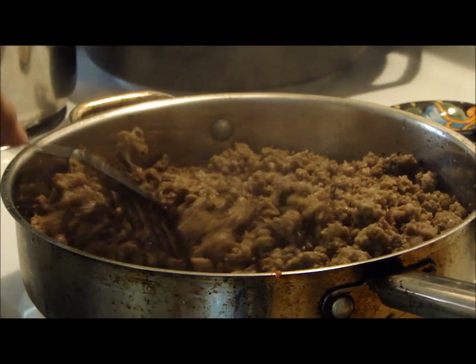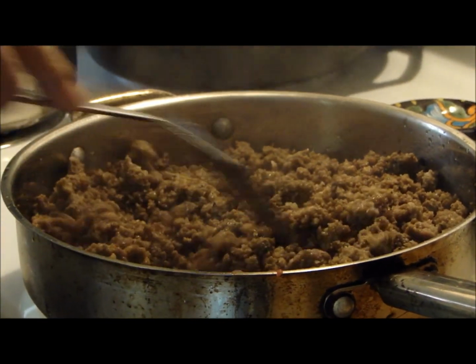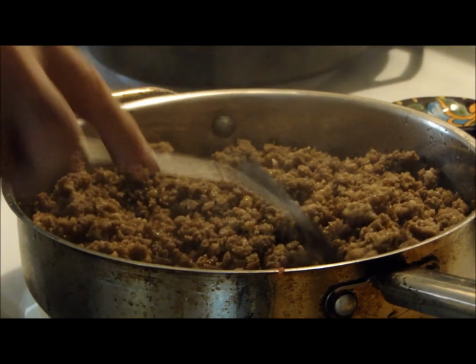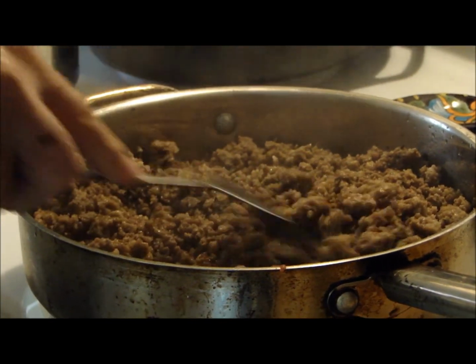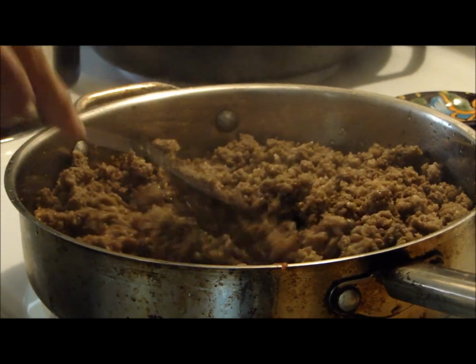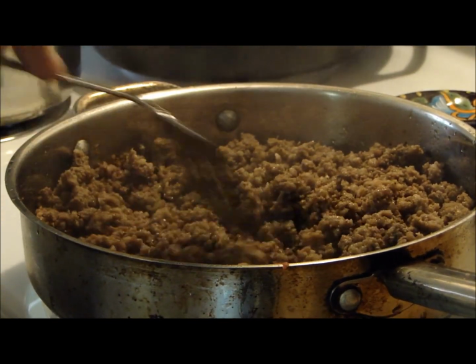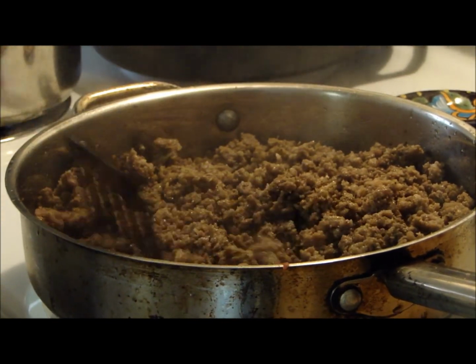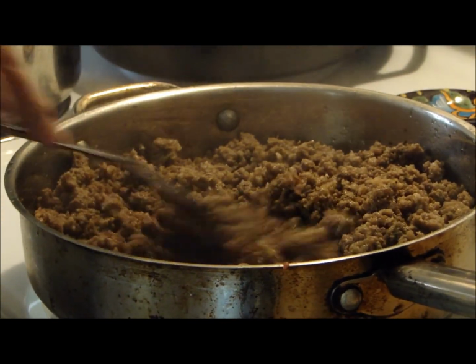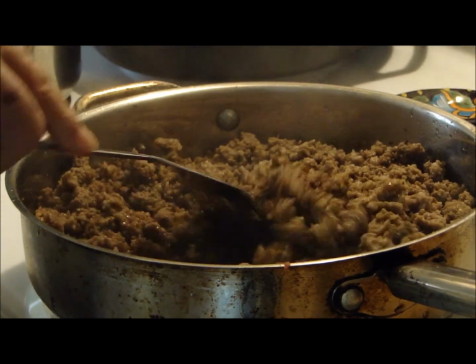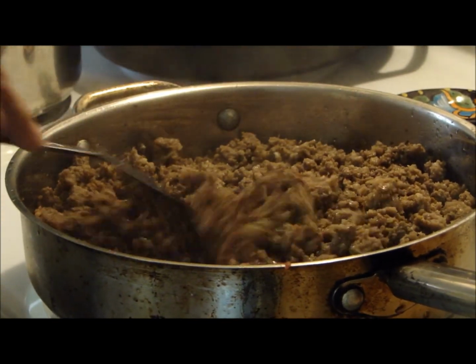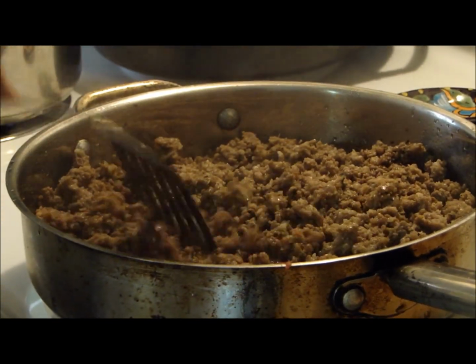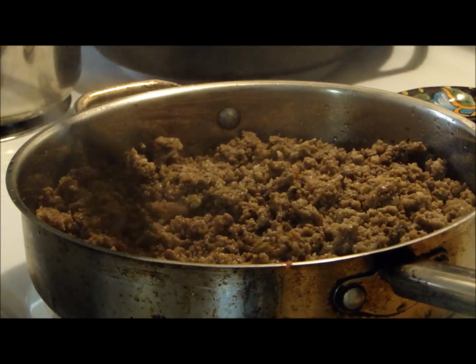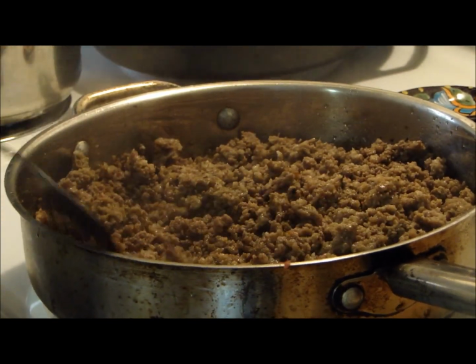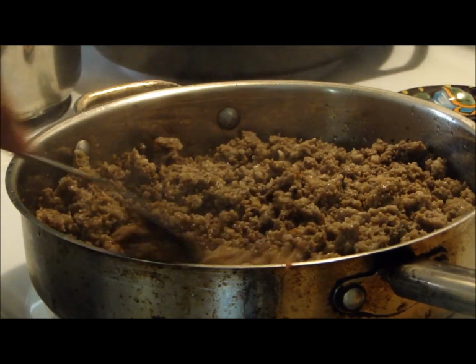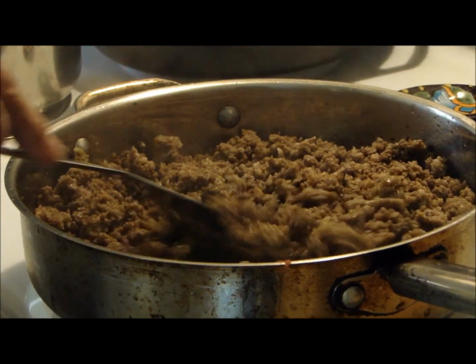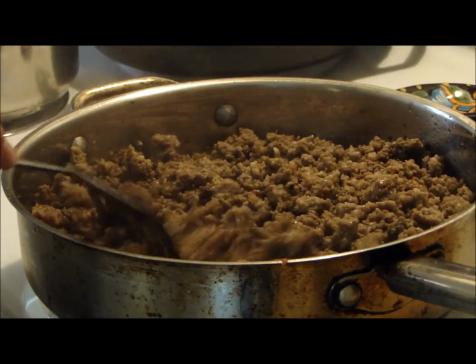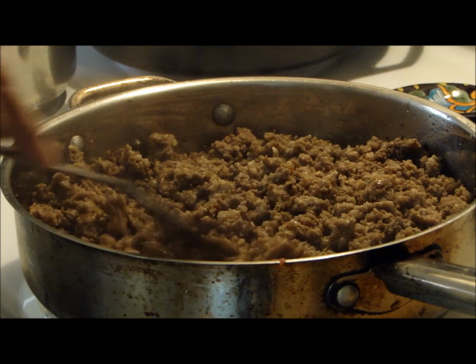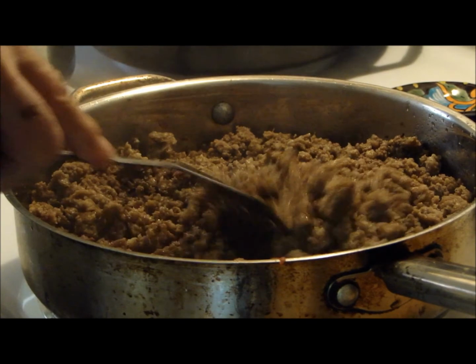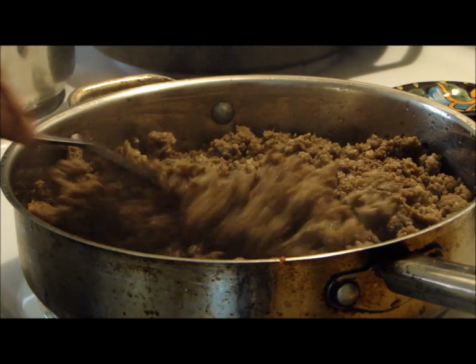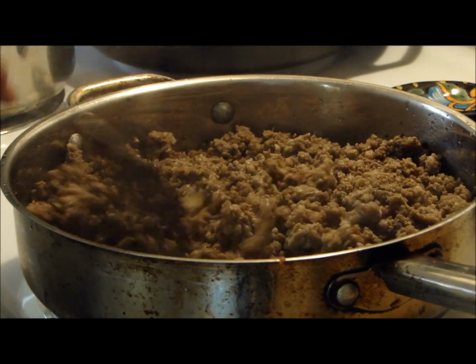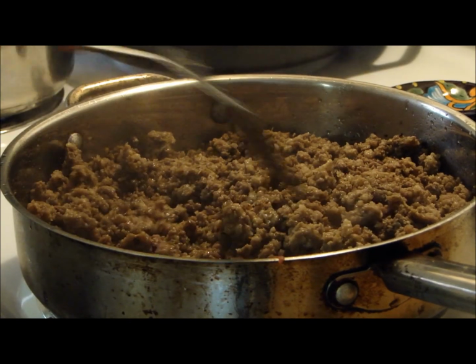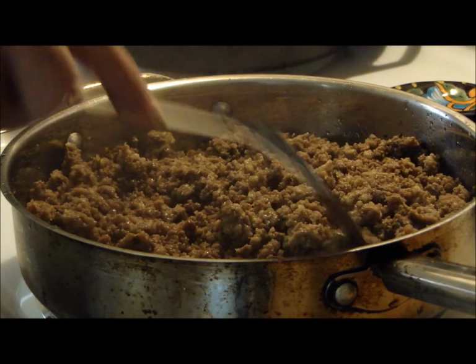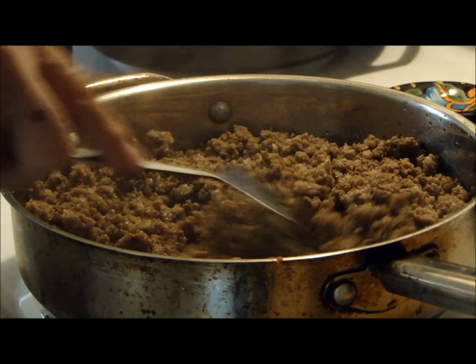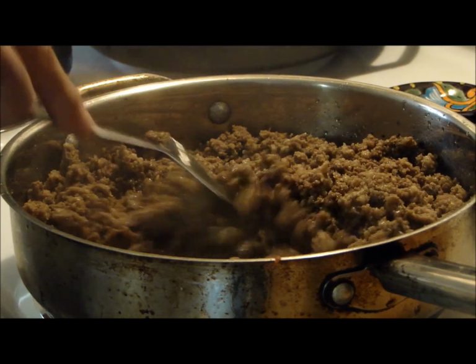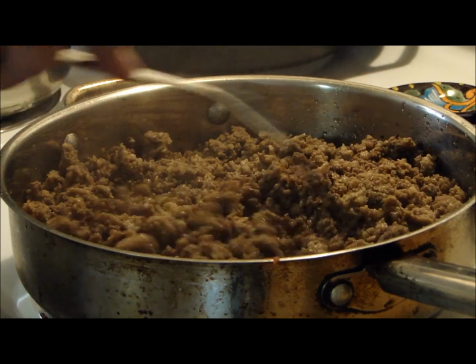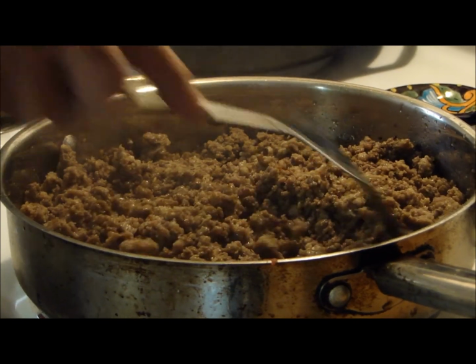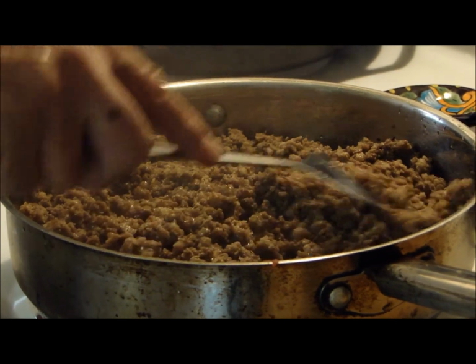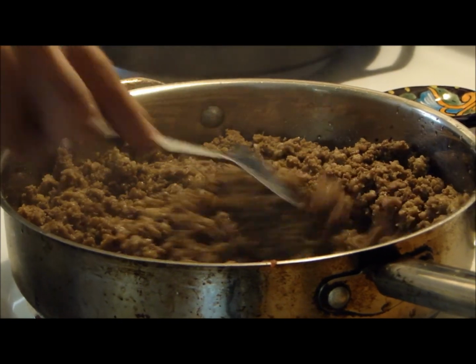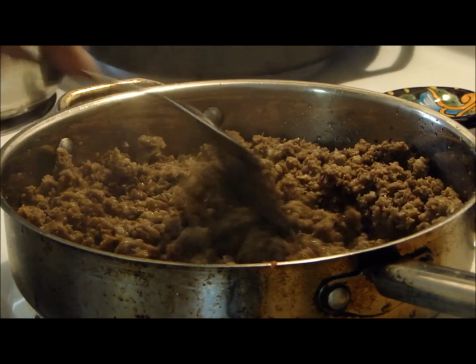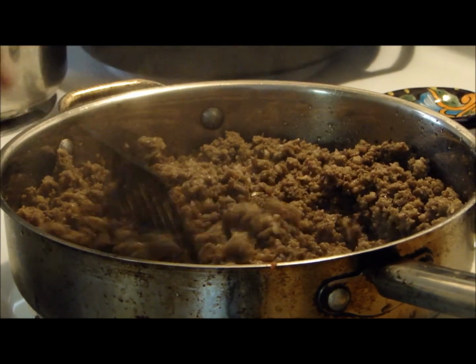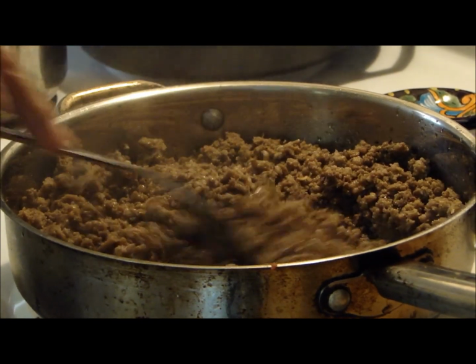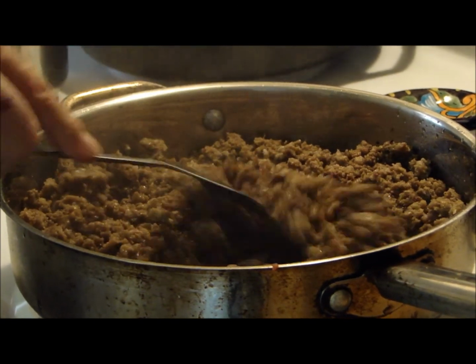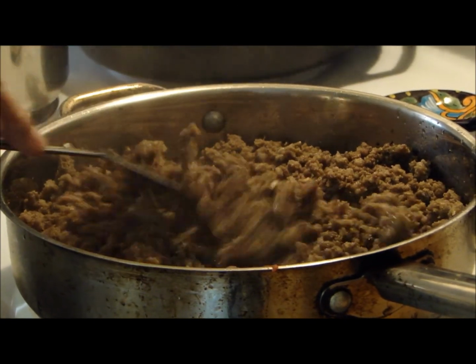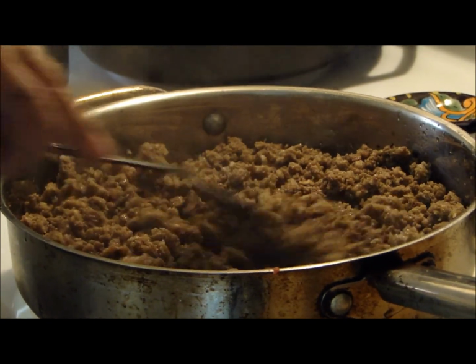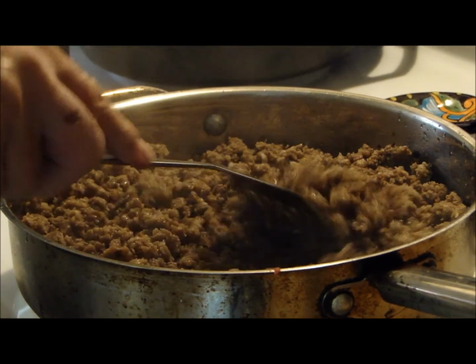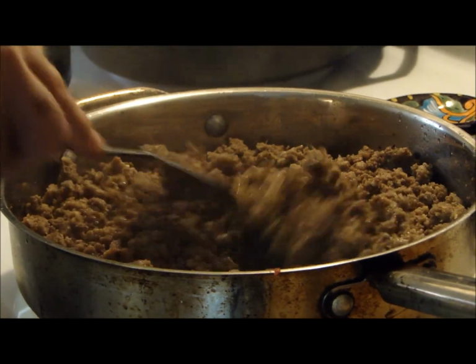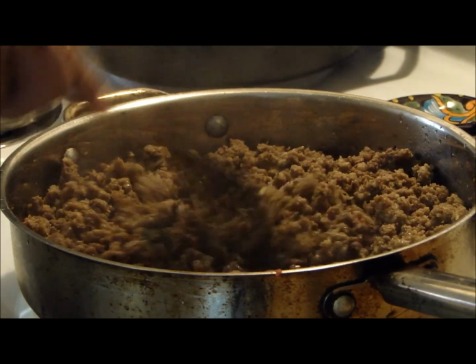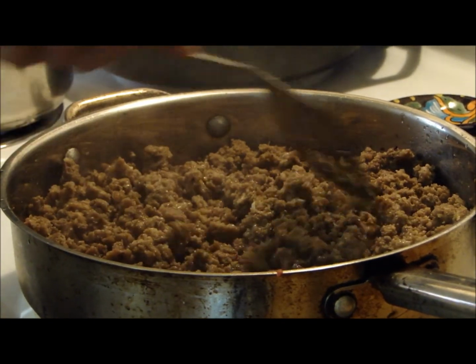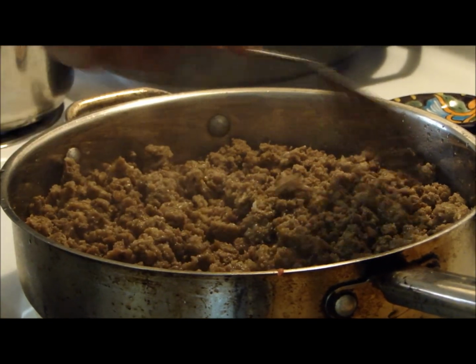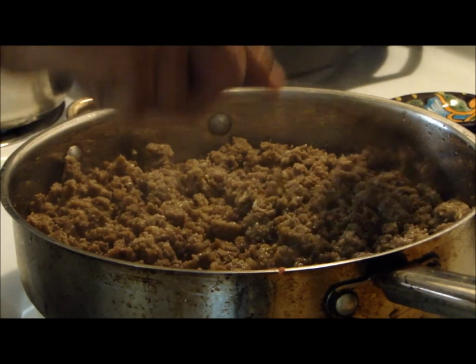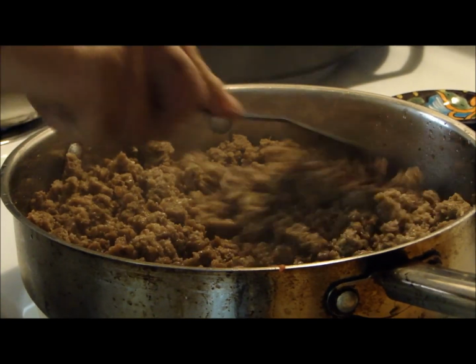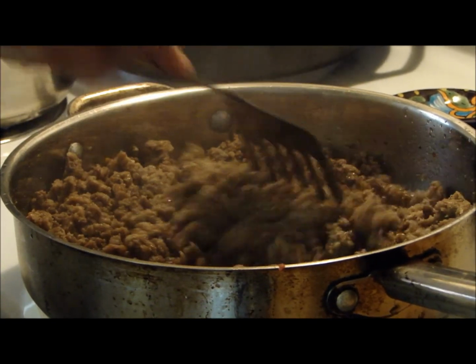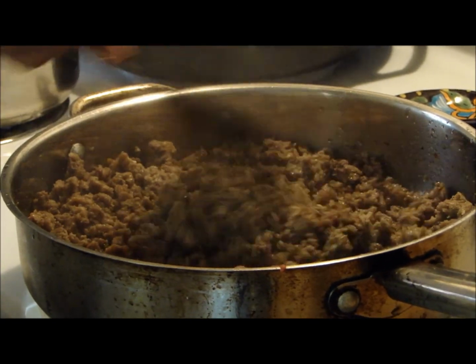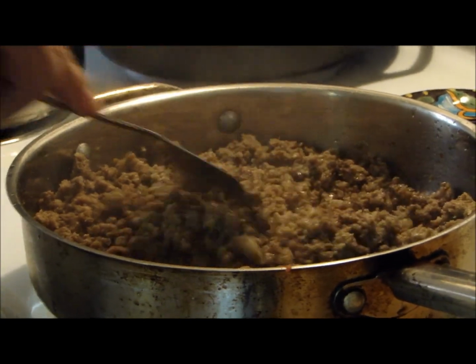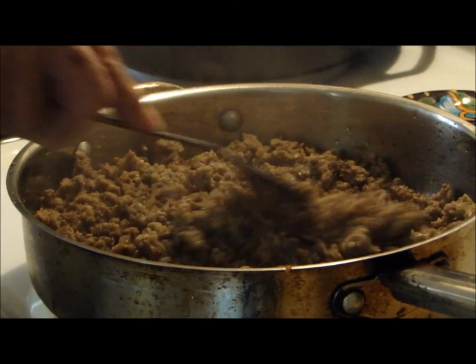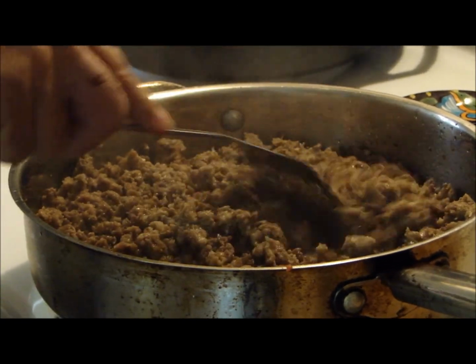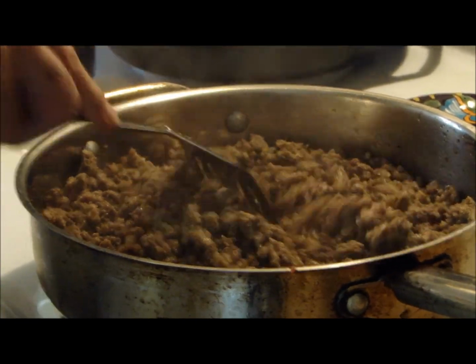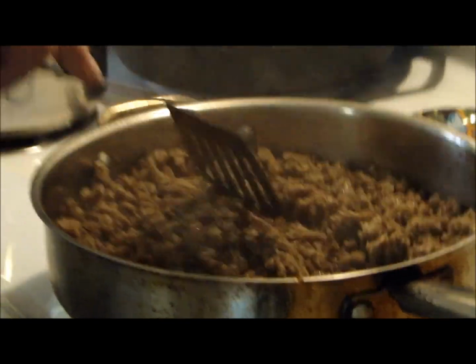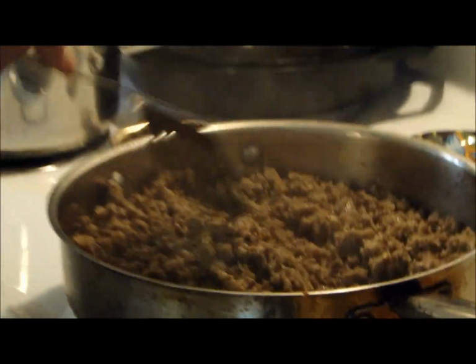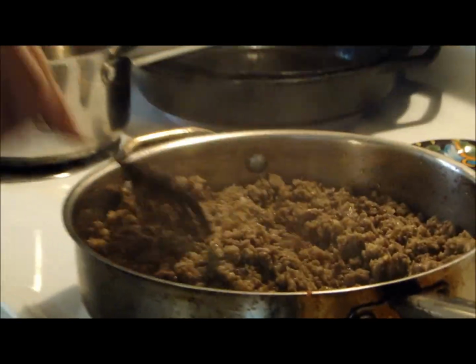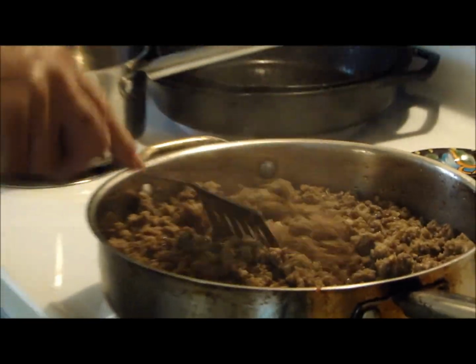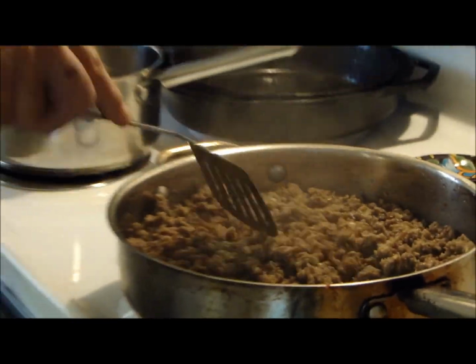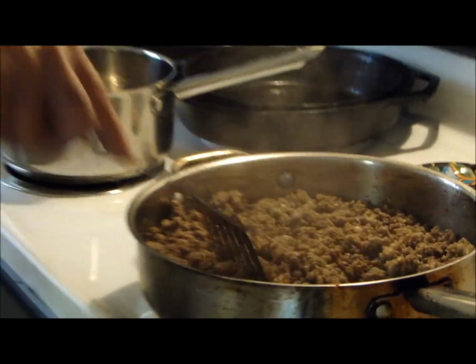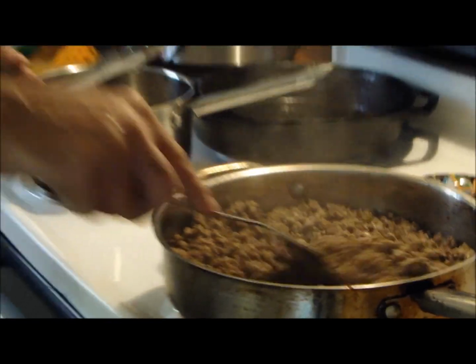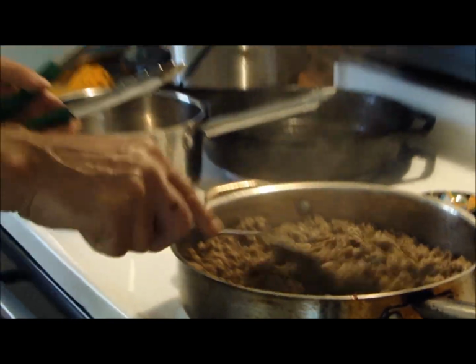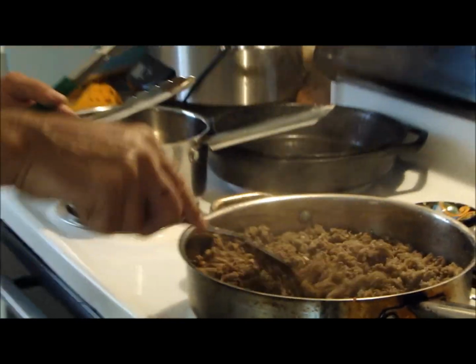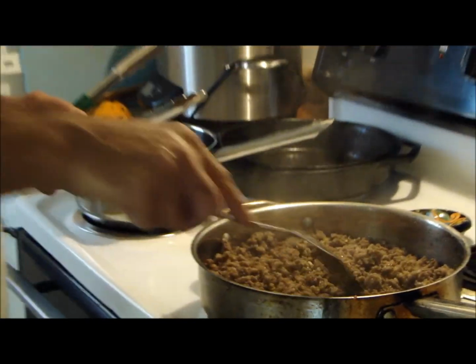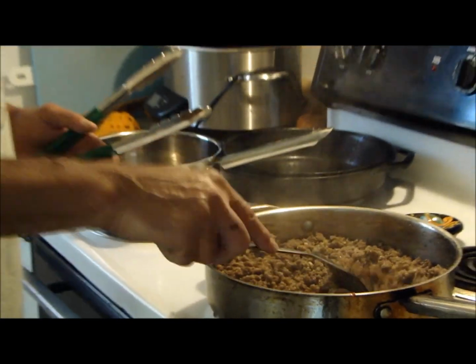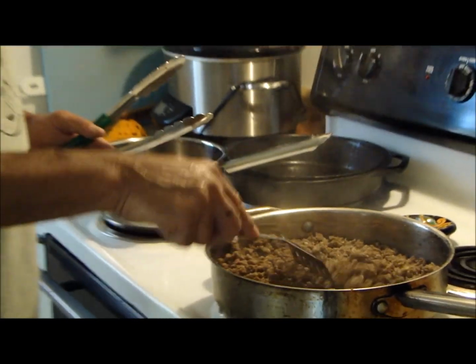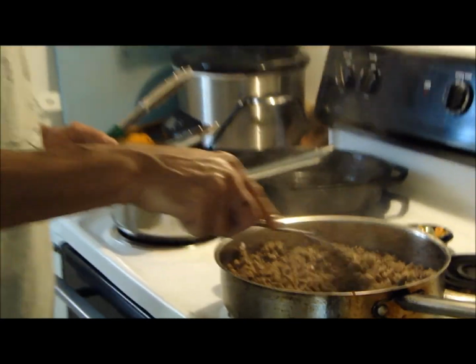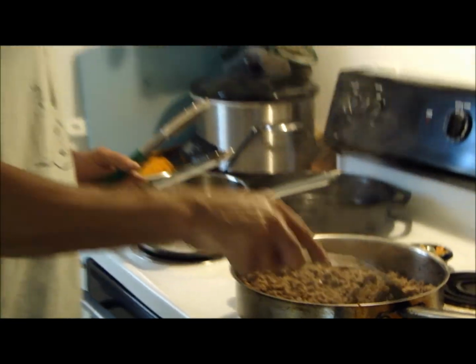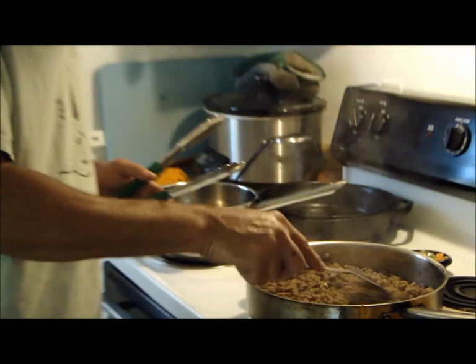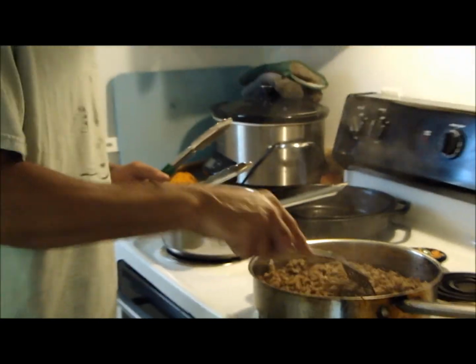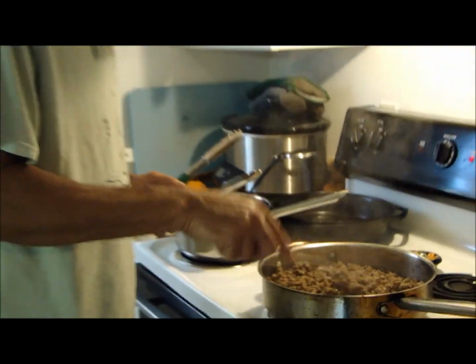A little garlic powder, a little onion powder, some cracked black pepper - that's all it is. Just browning that up, getting it hot.